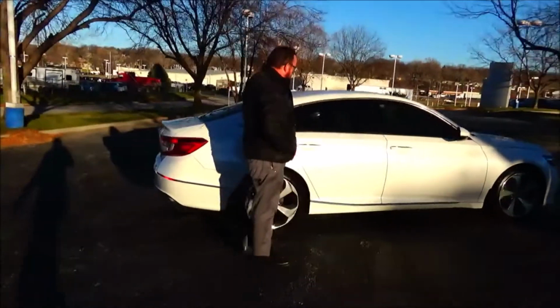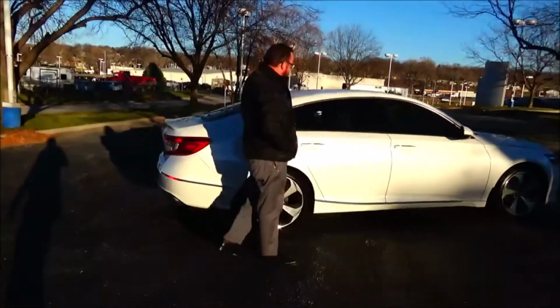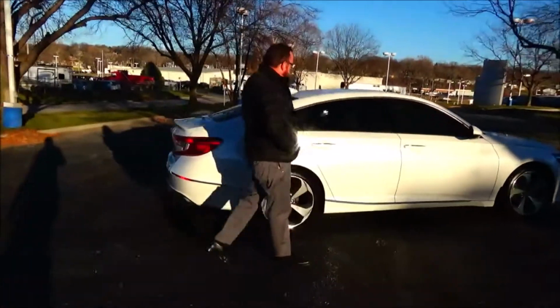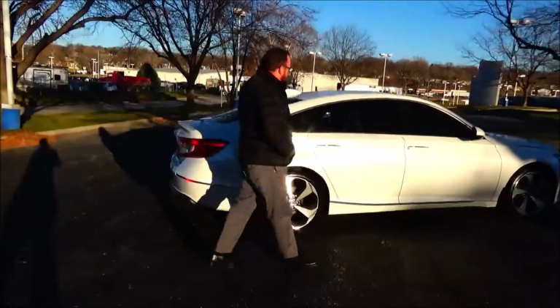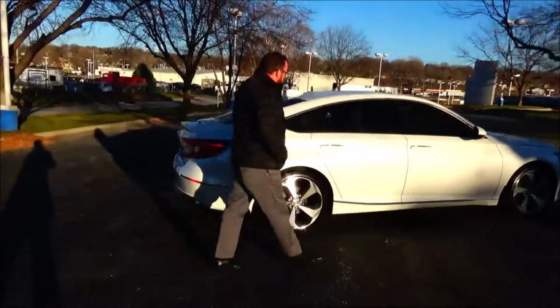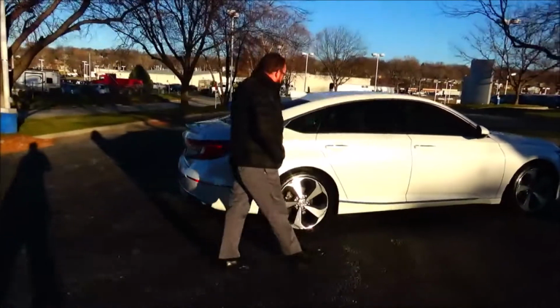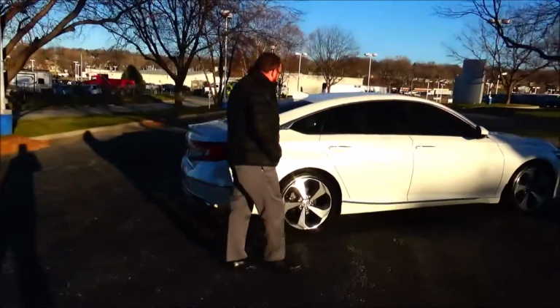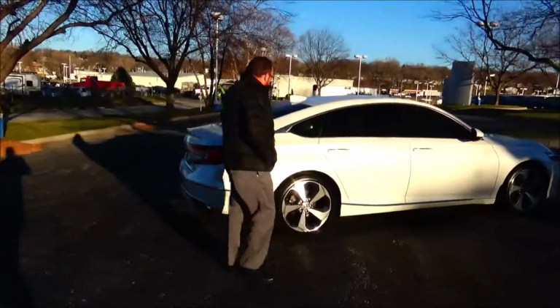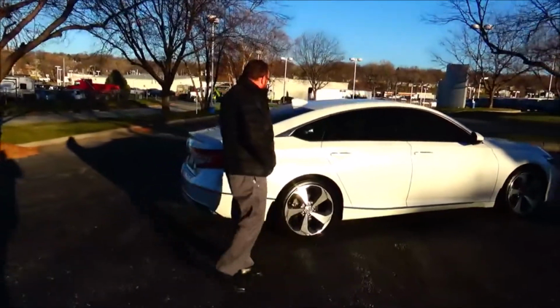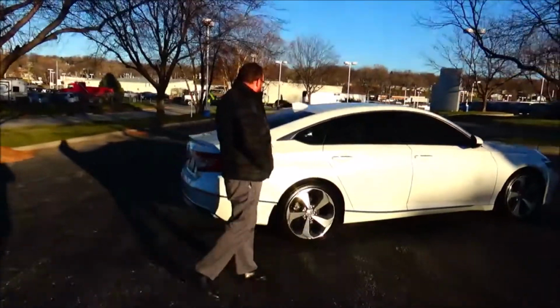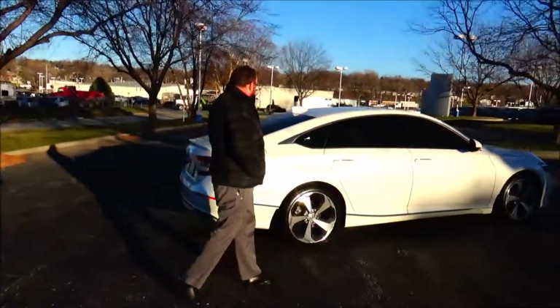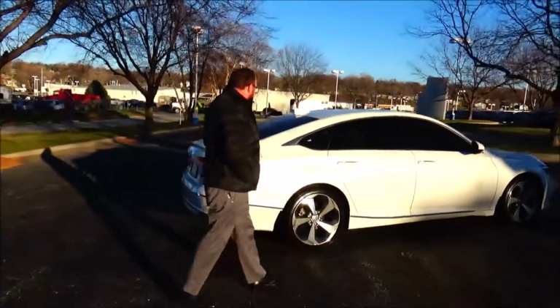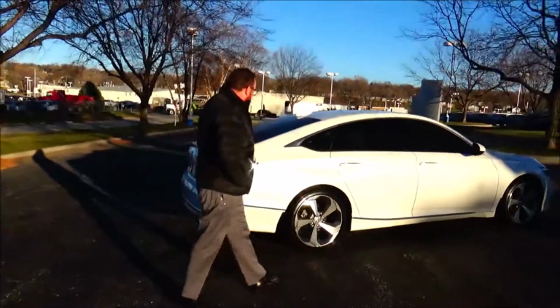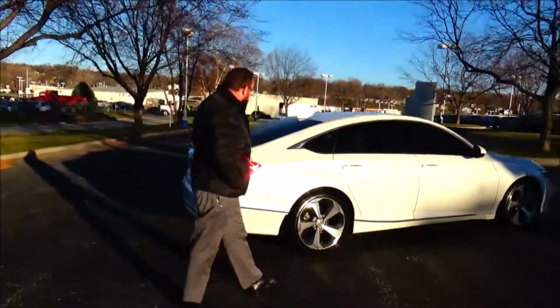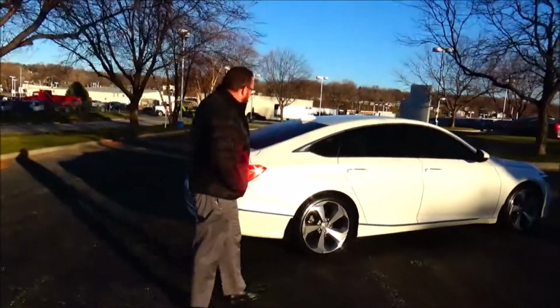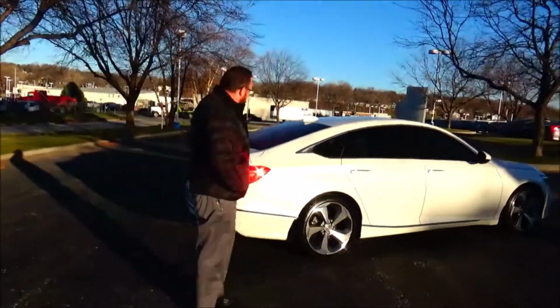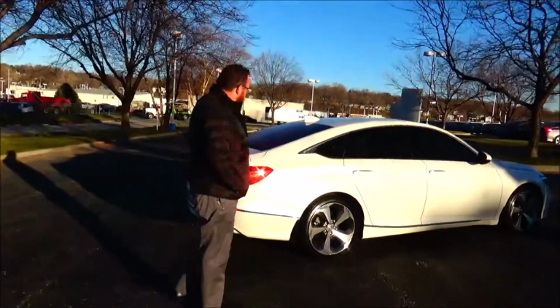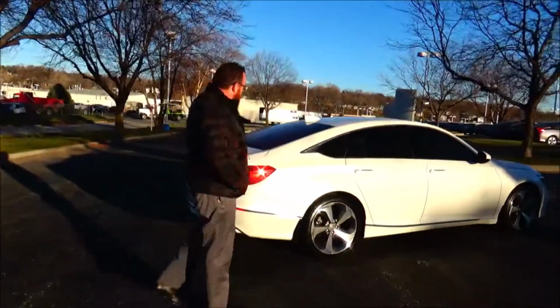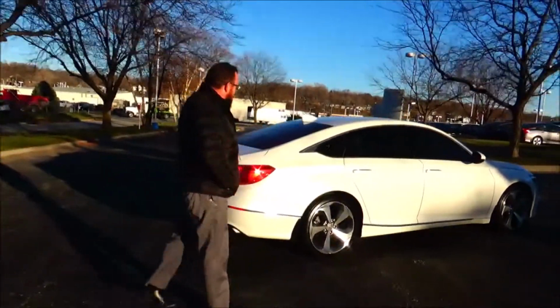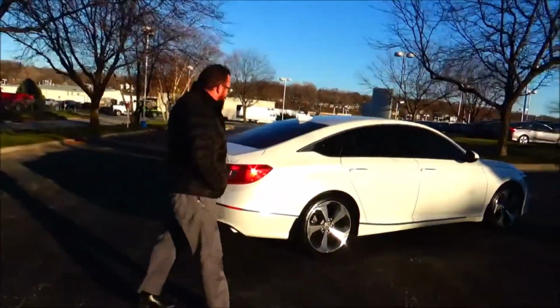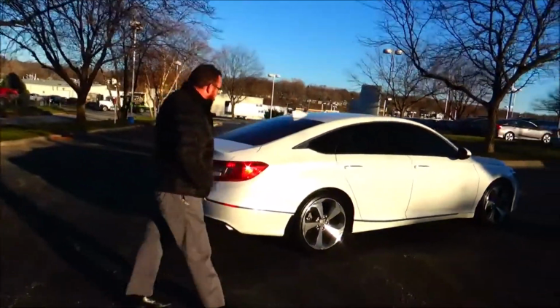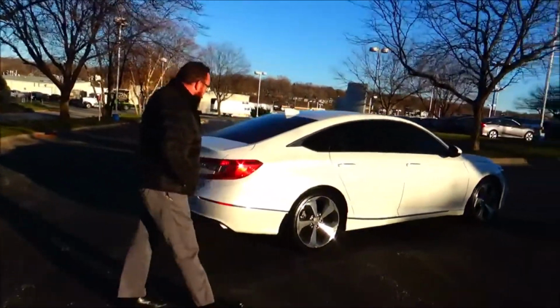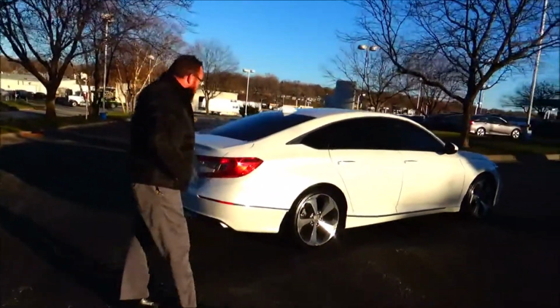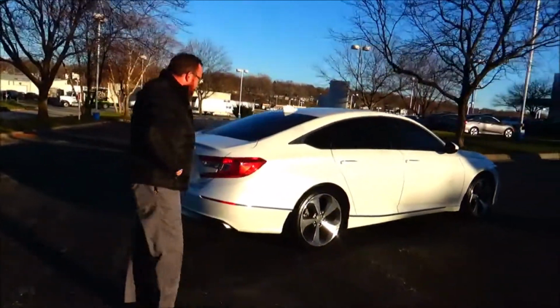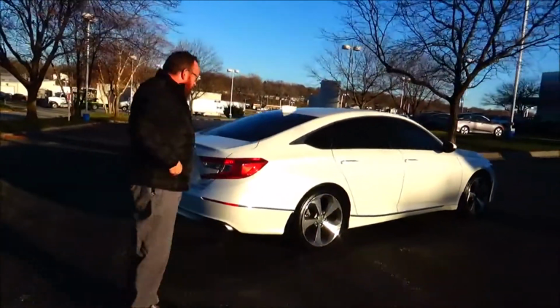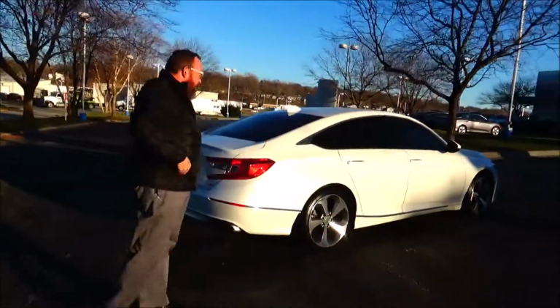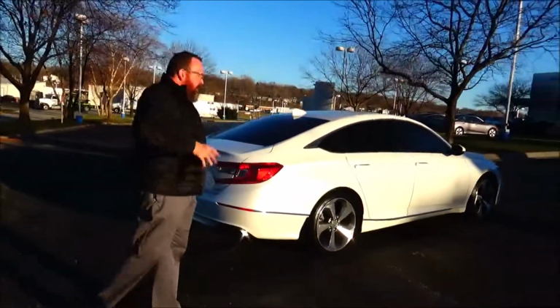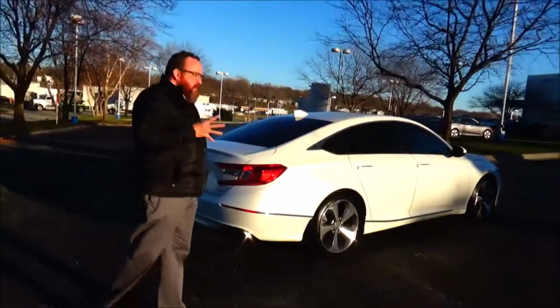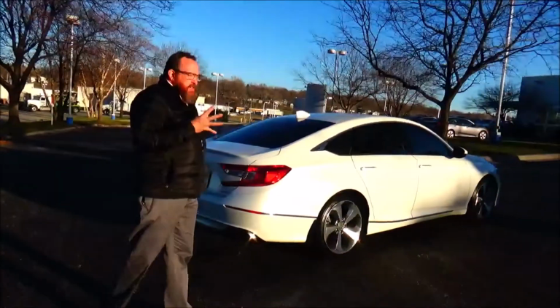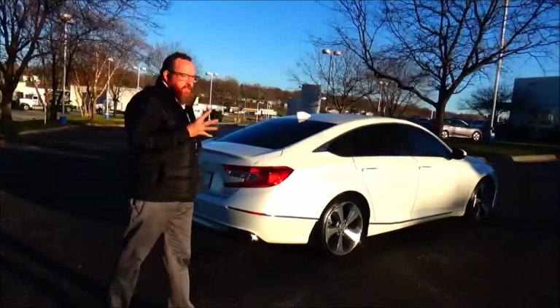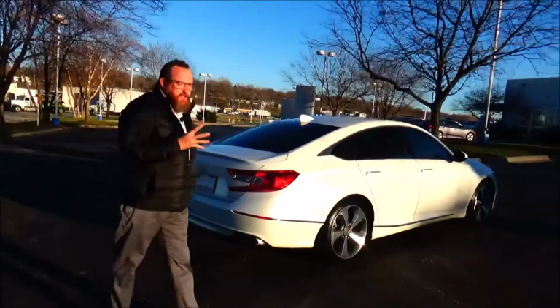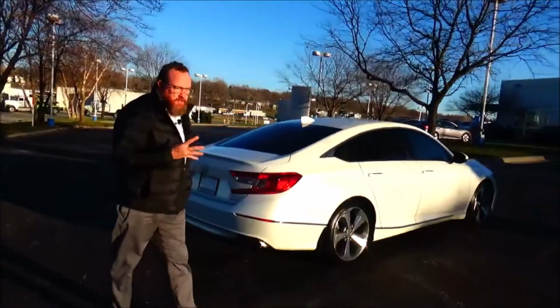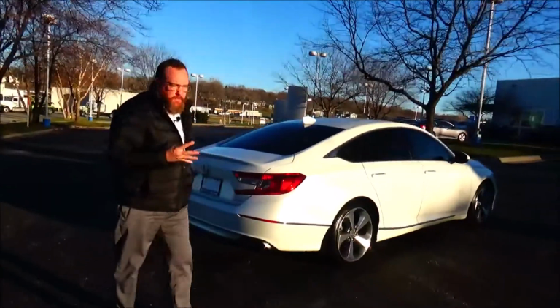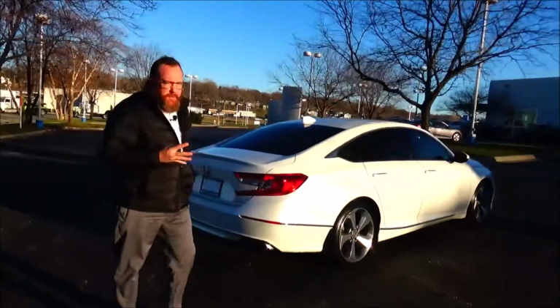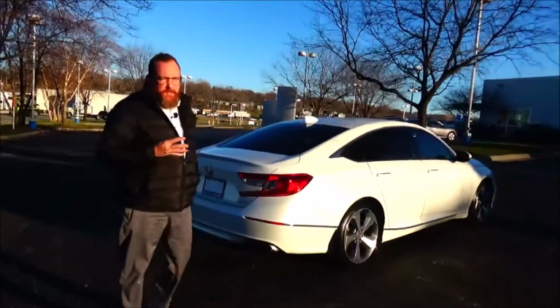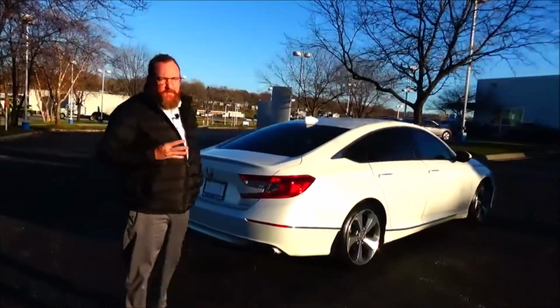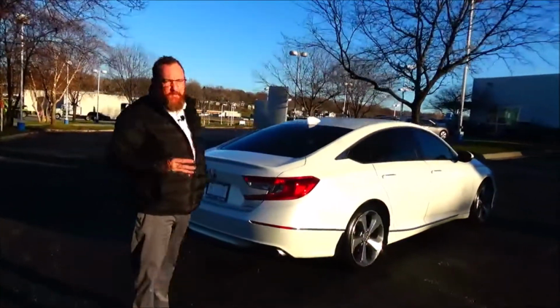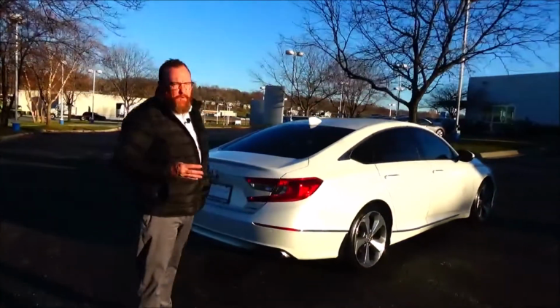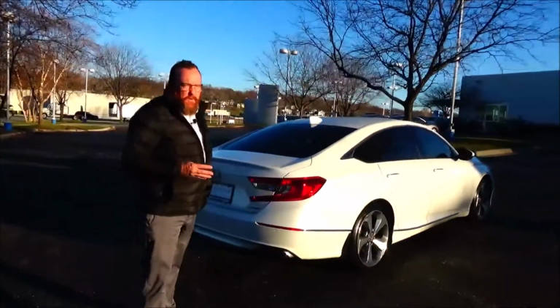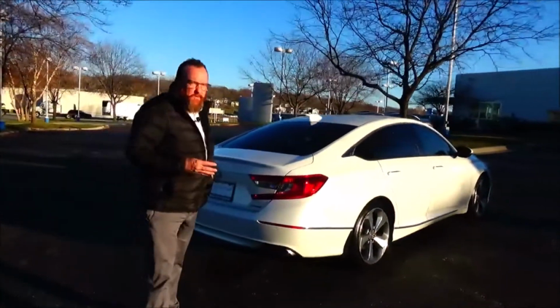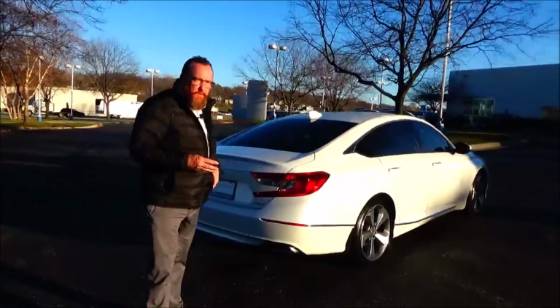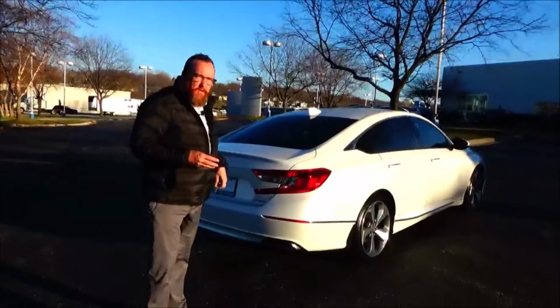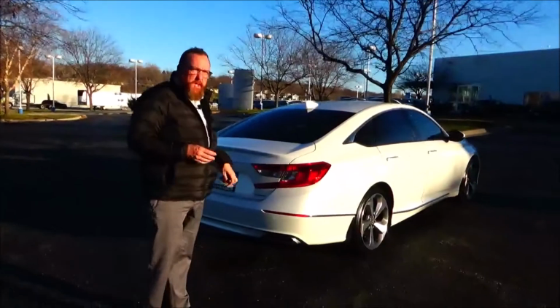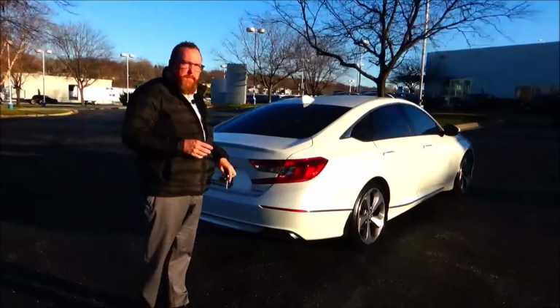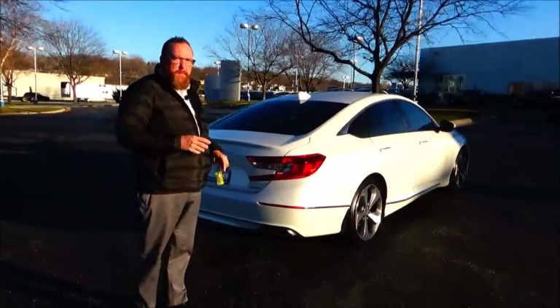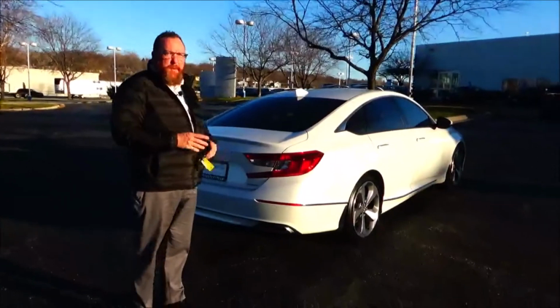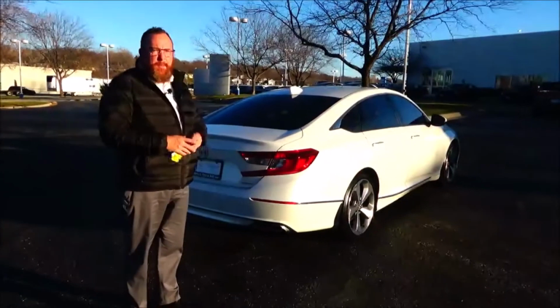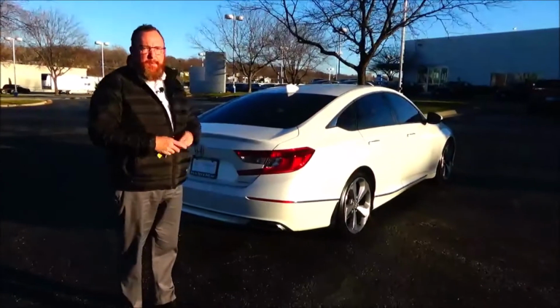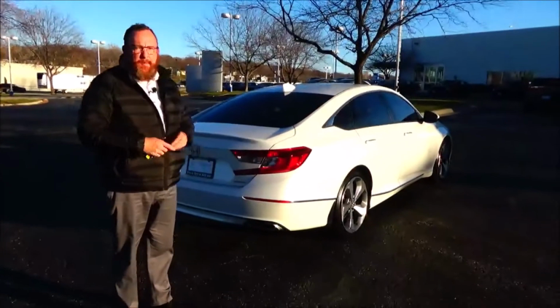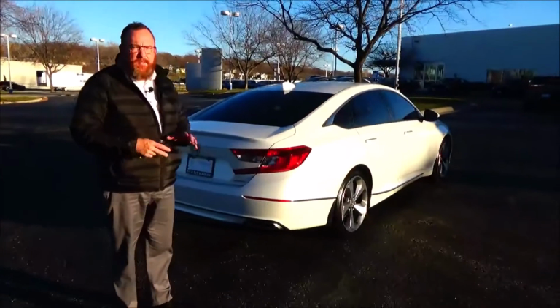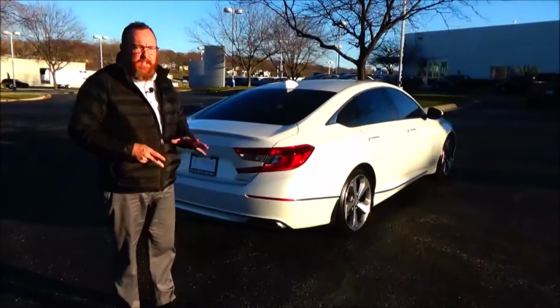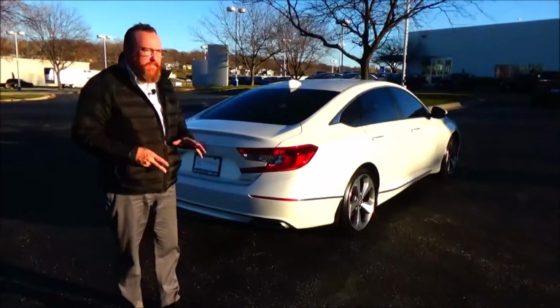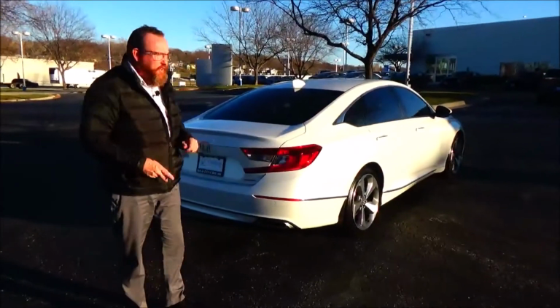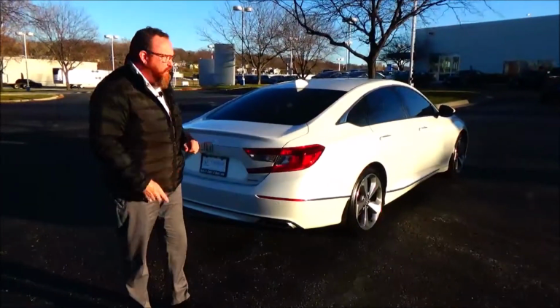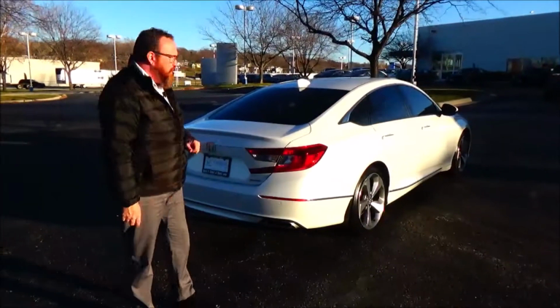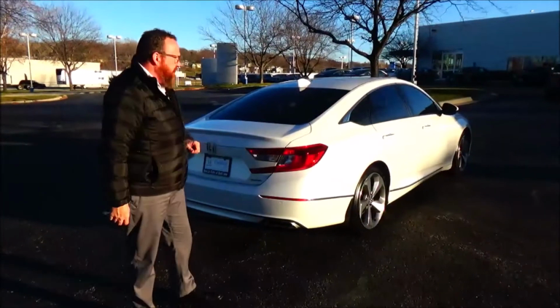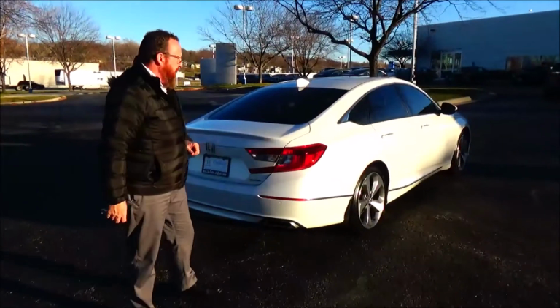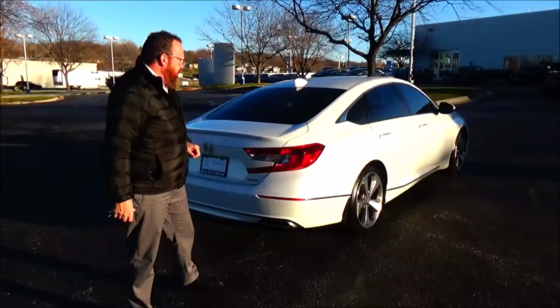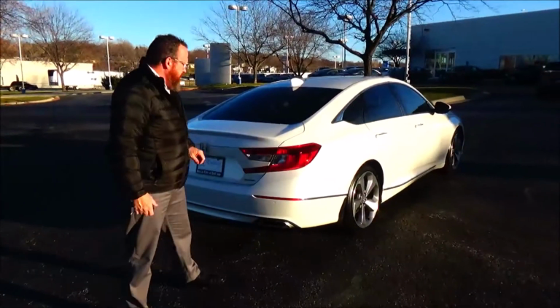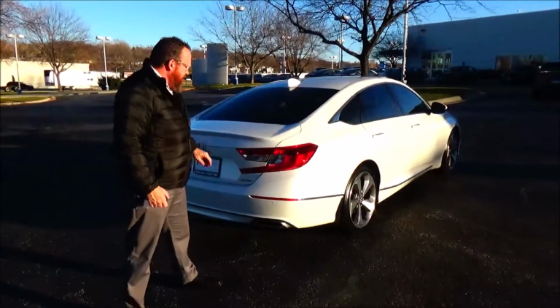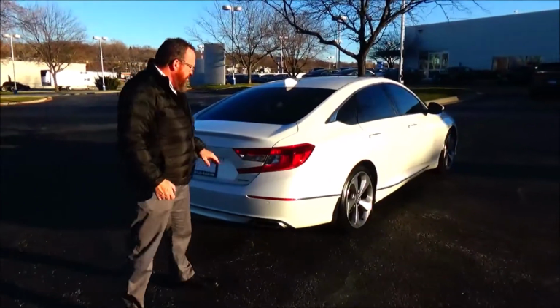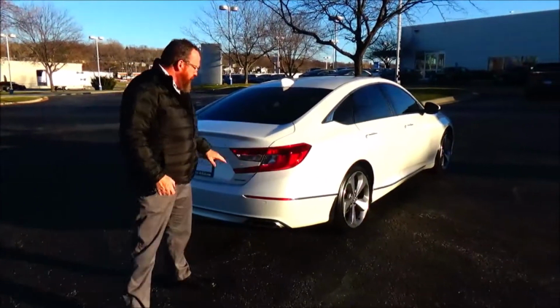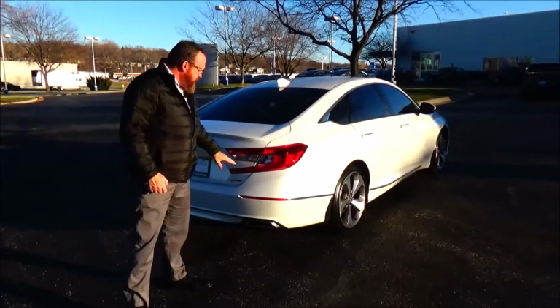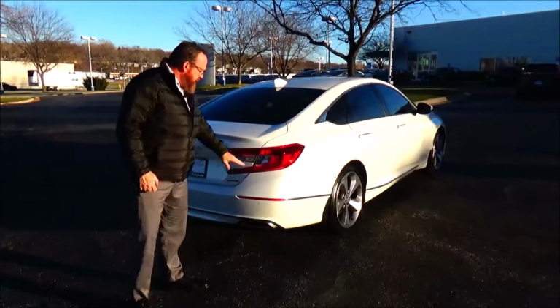This car has passed mechanical inspection and is being sold as a certified car, so you get the remainder of the four year 48,000 bumper to bumper and seven year 100,000 mile powertrain warranty.